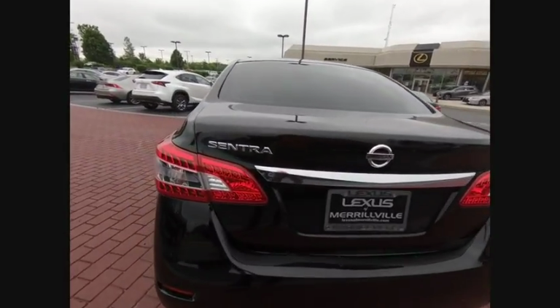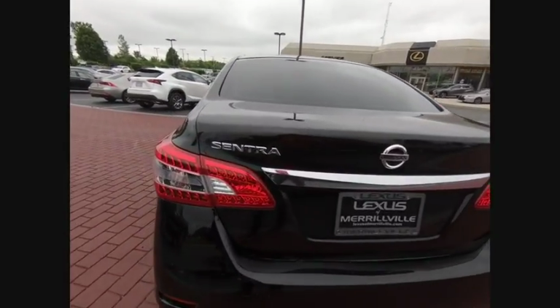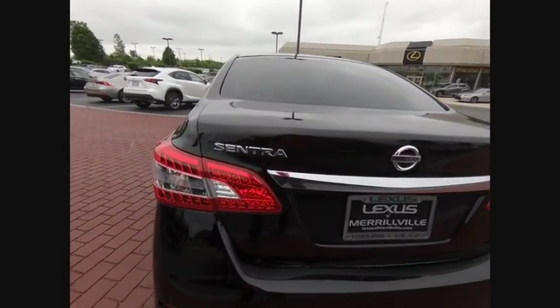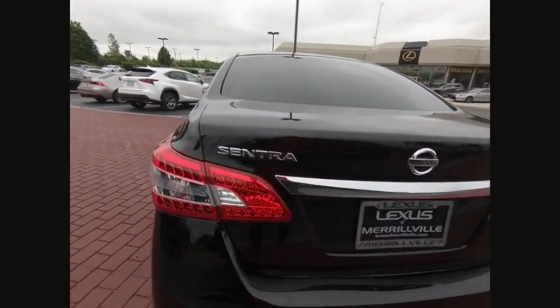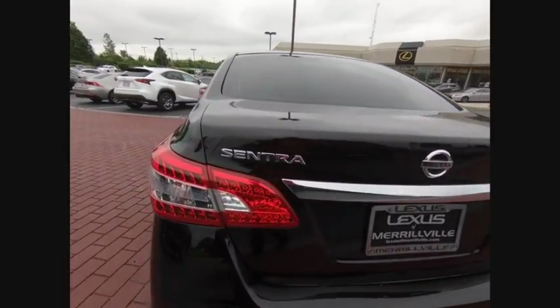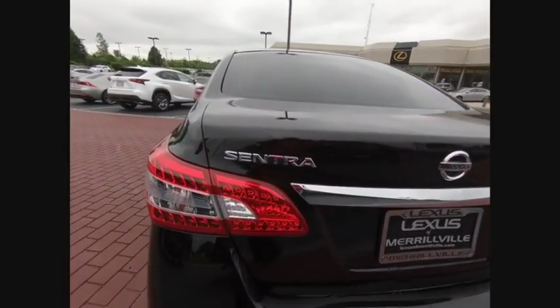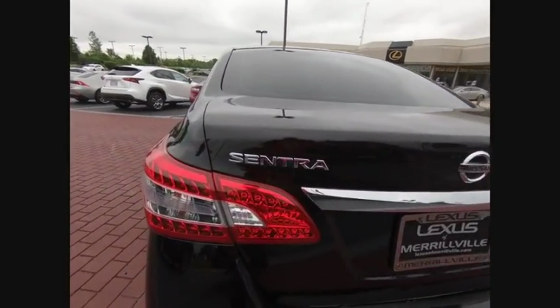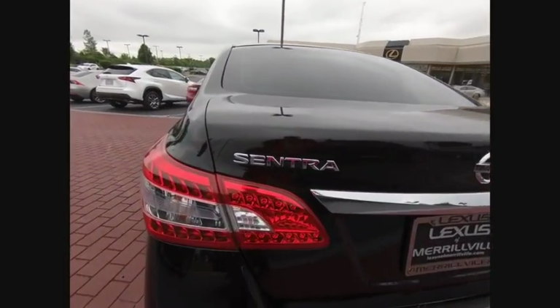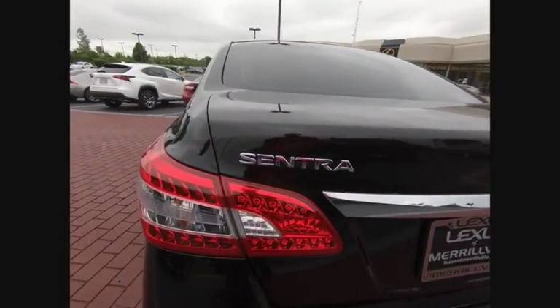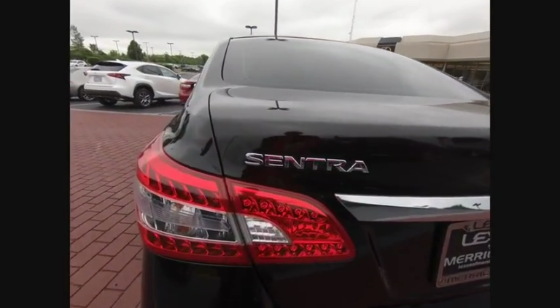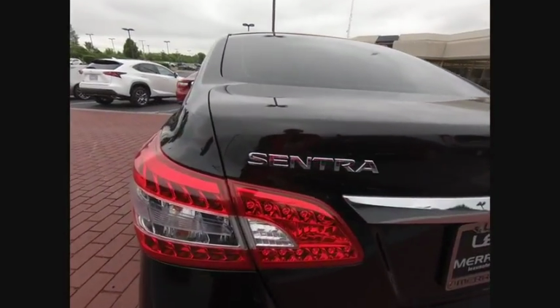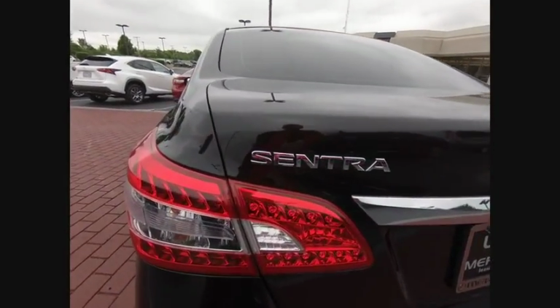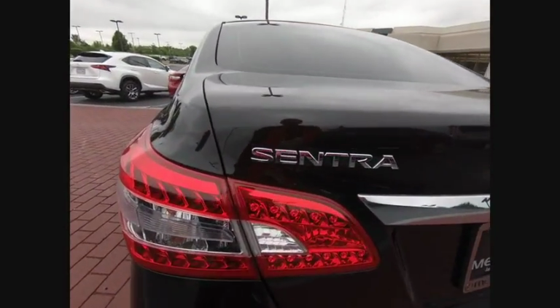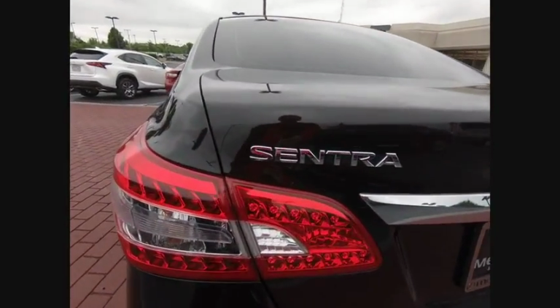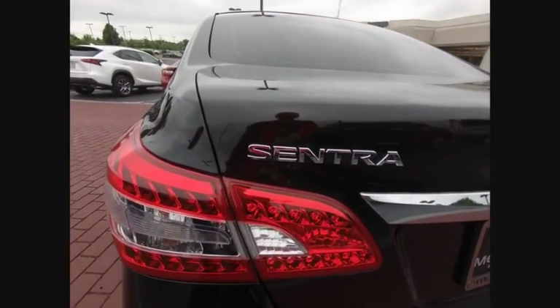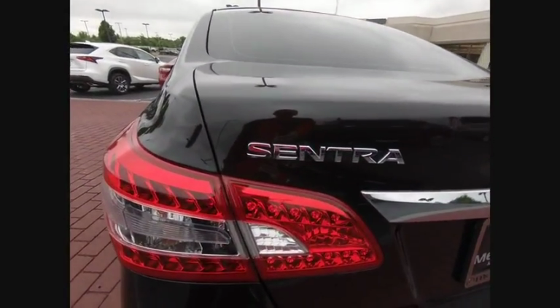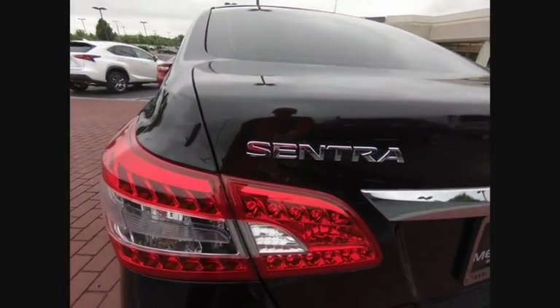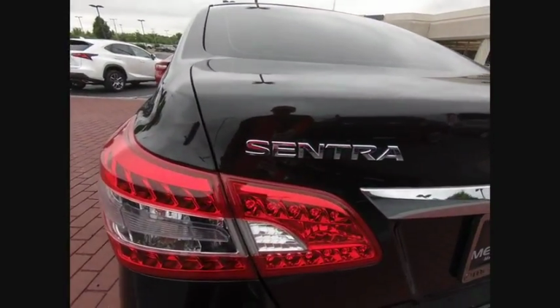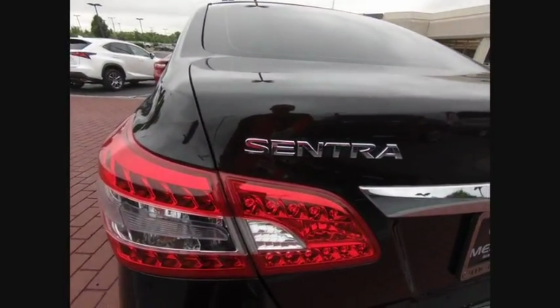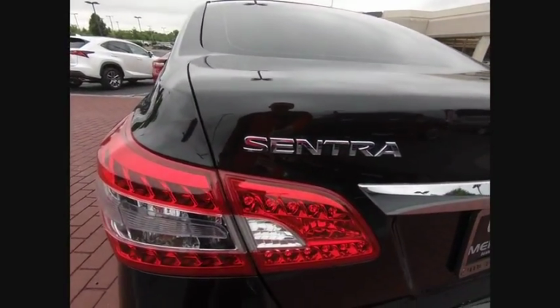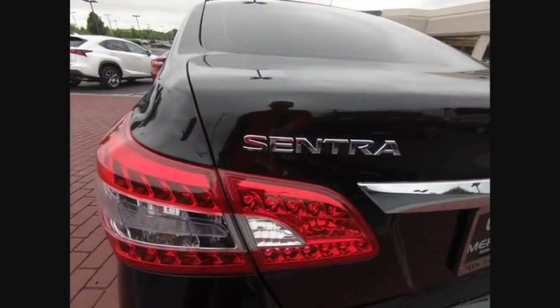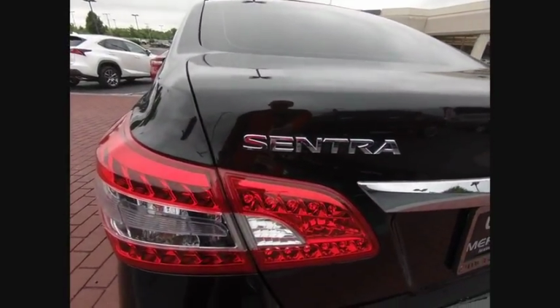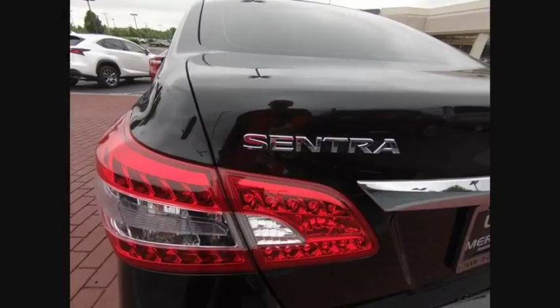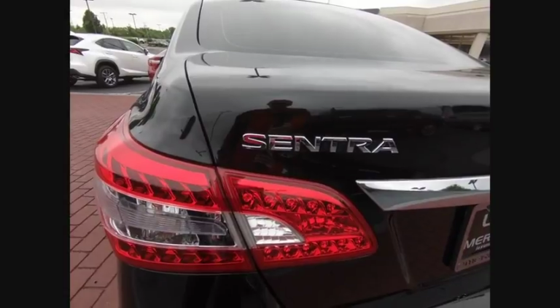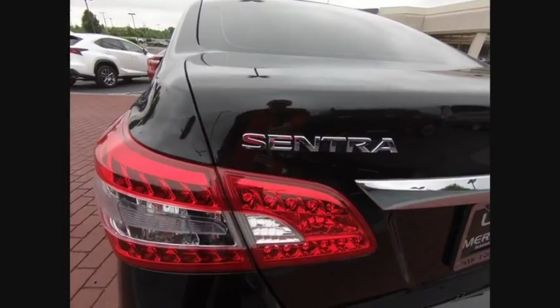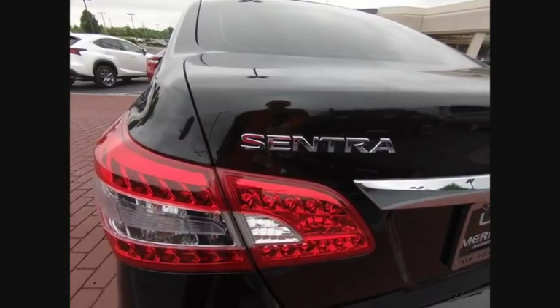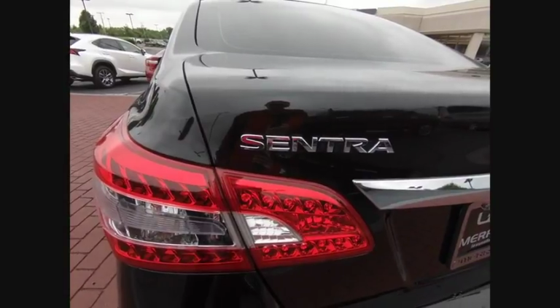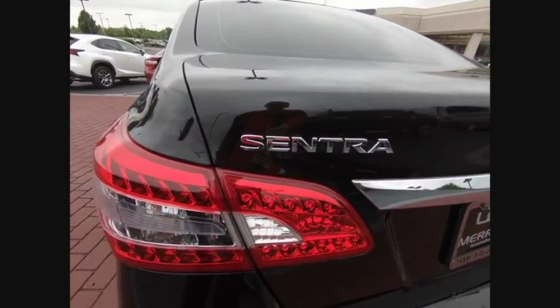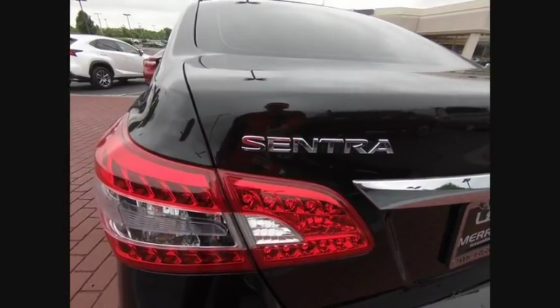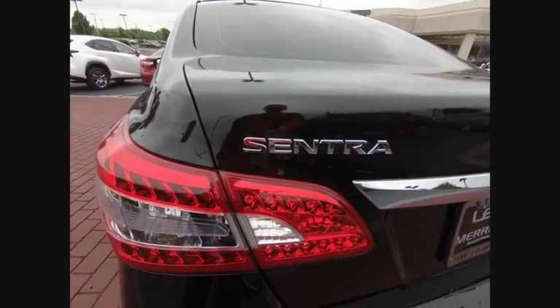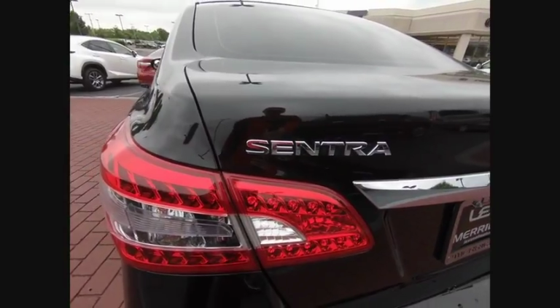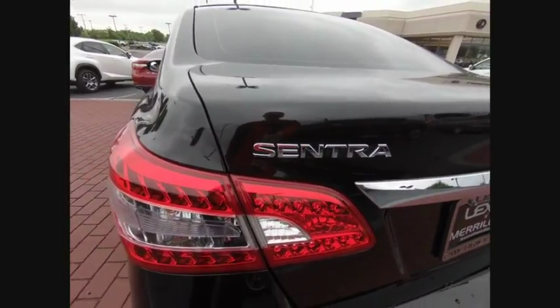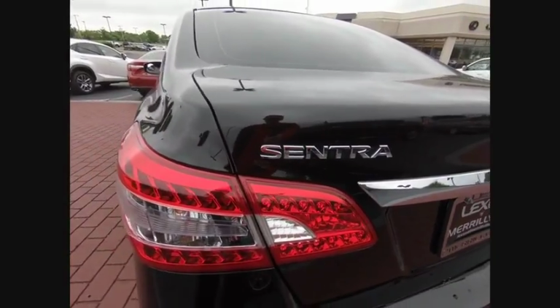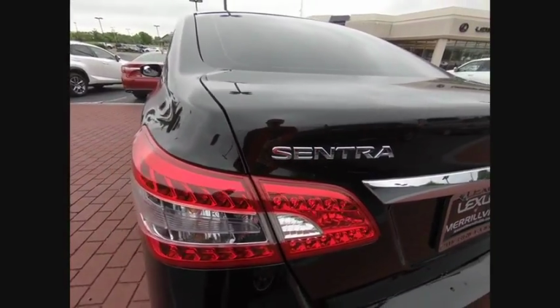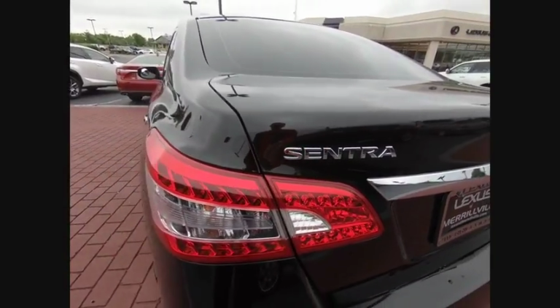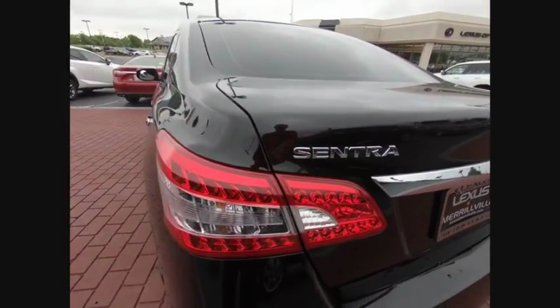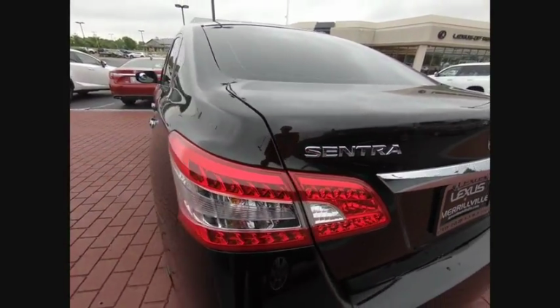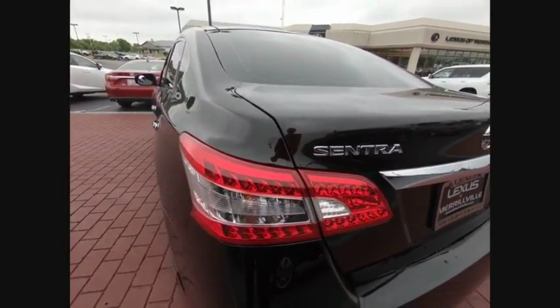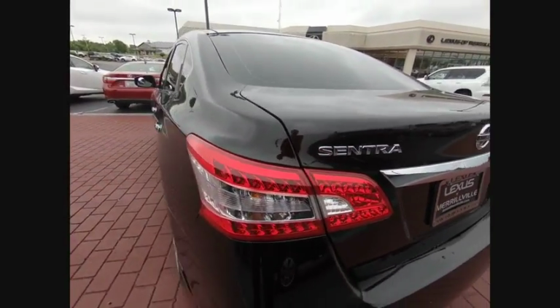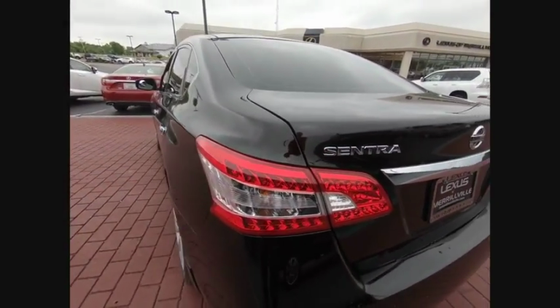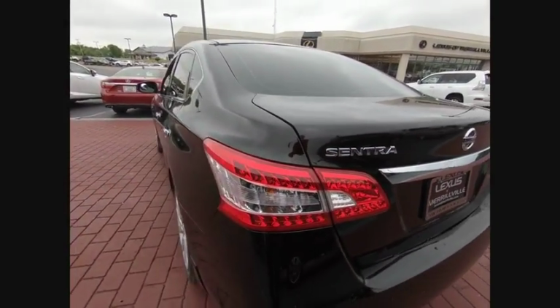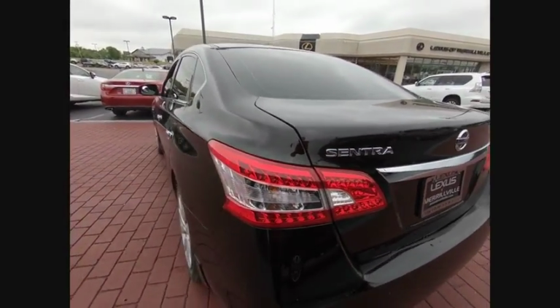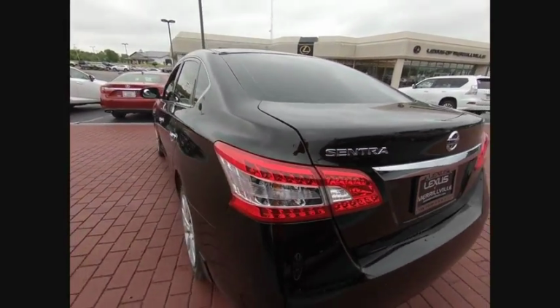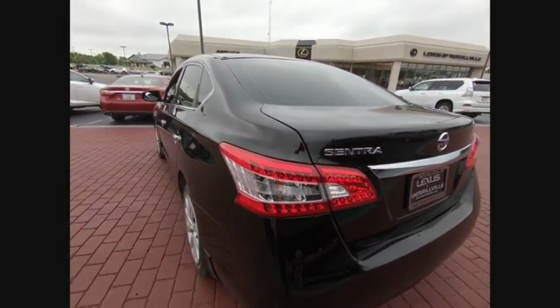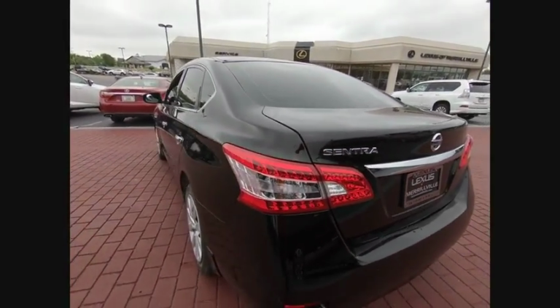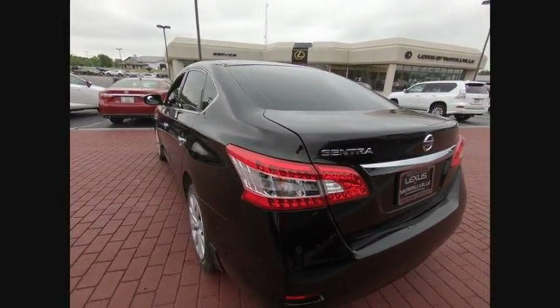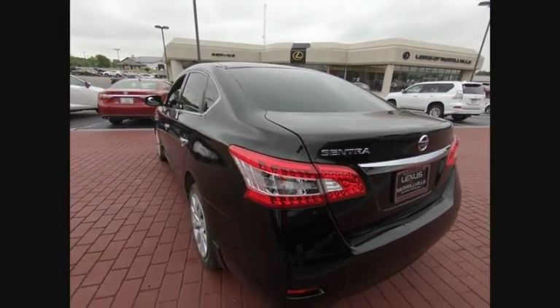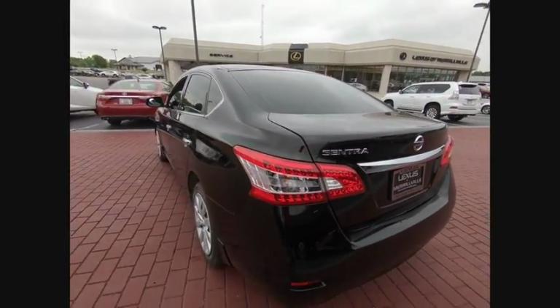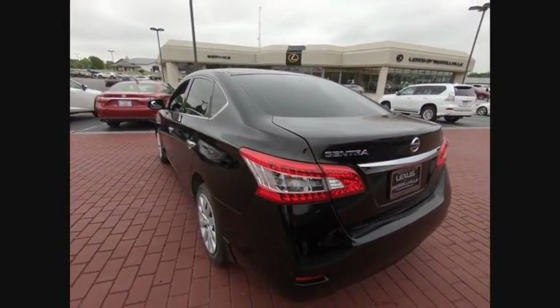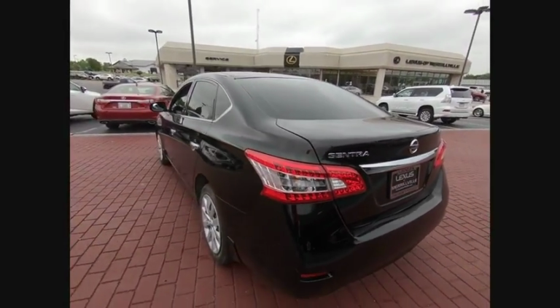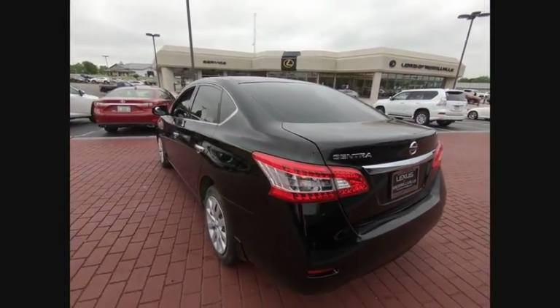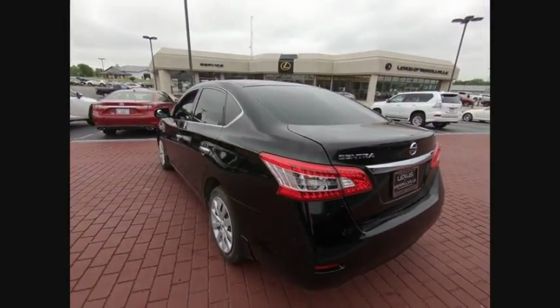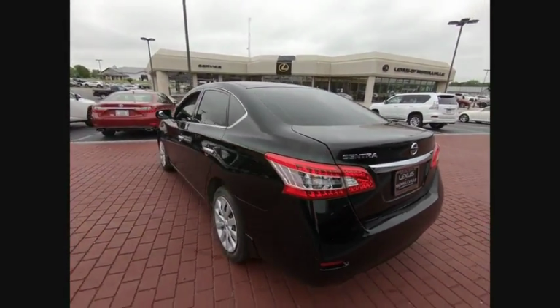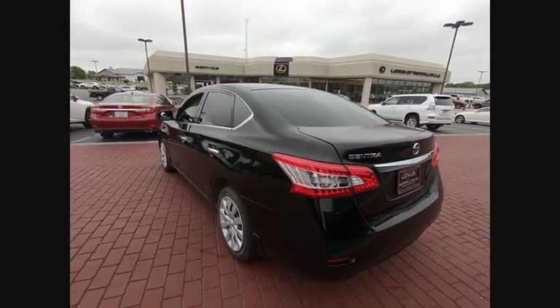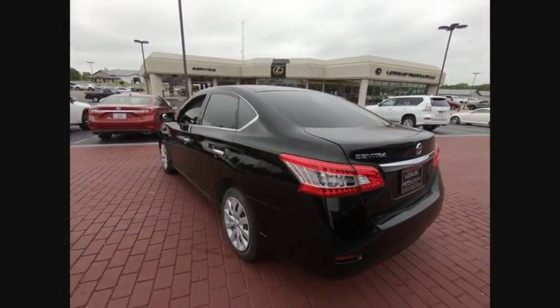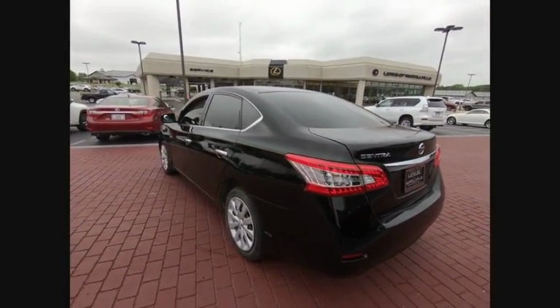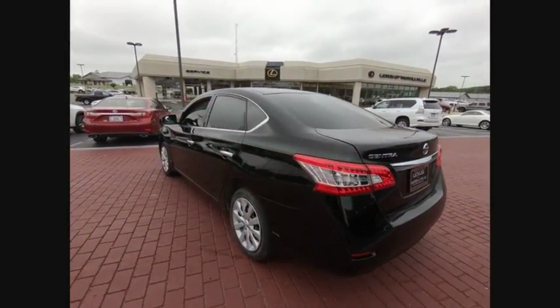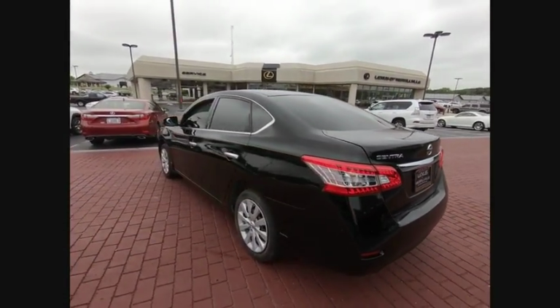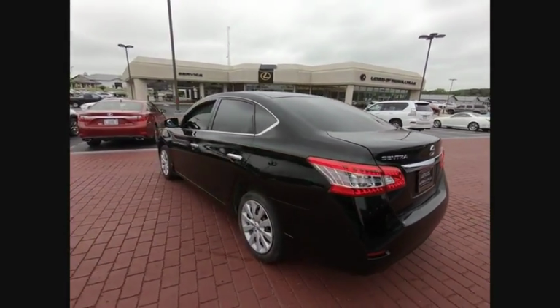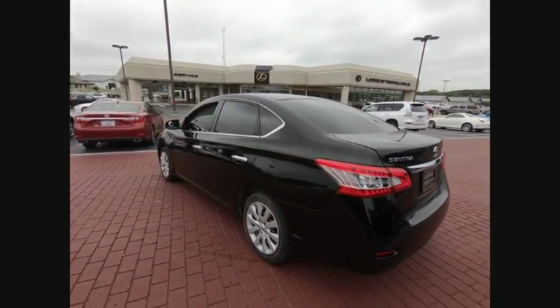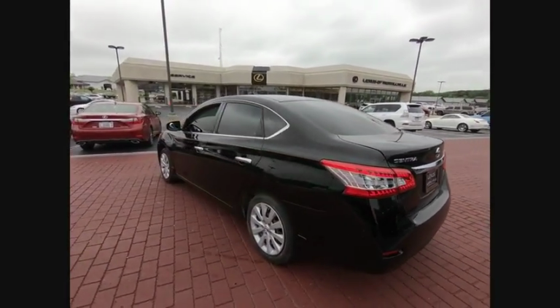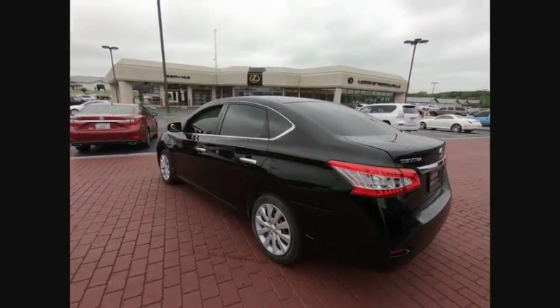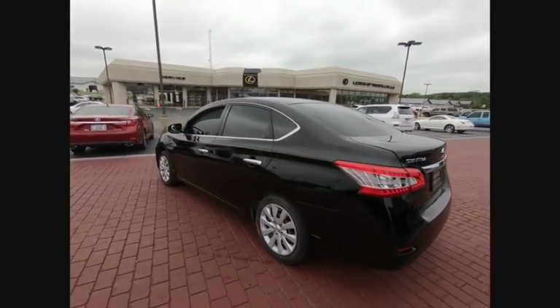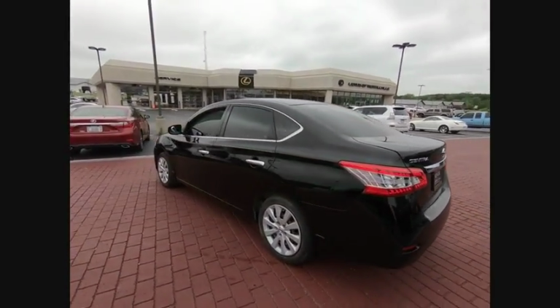Here are some of this vehicle's great options: traction control, dual airbags, air conditioning, power steering, power windows.